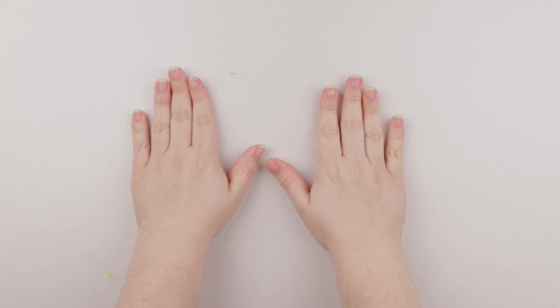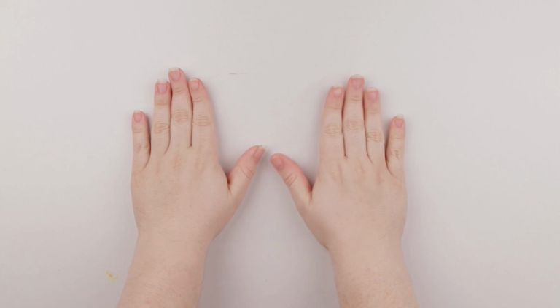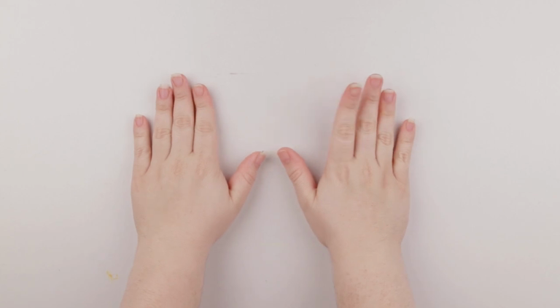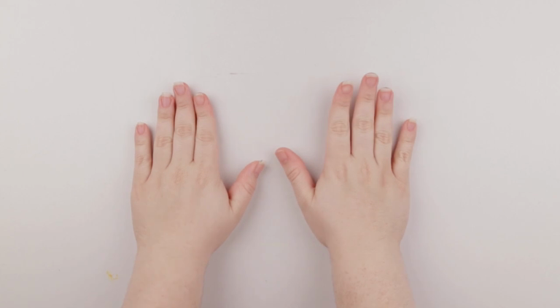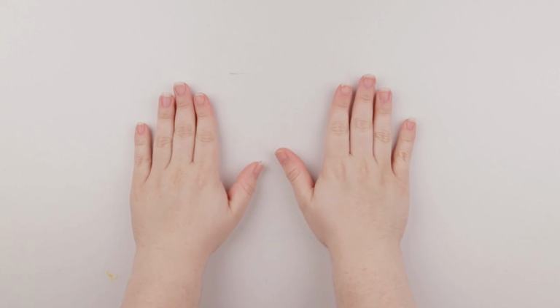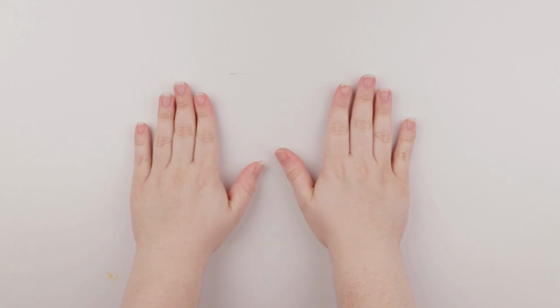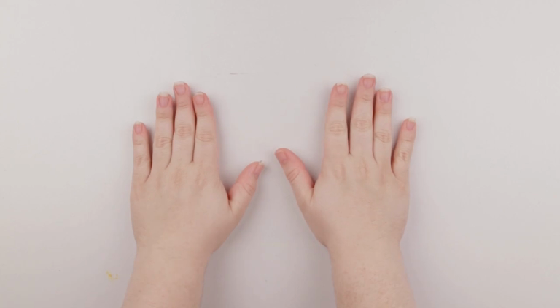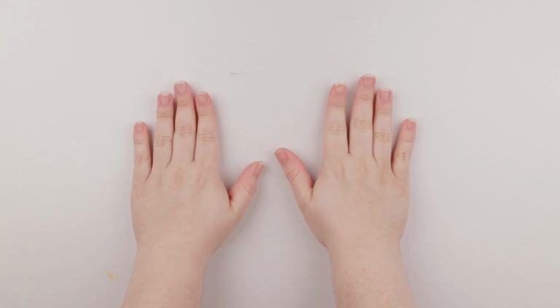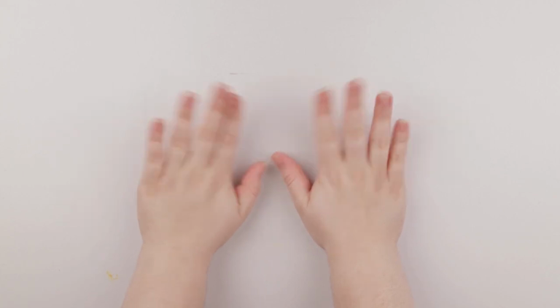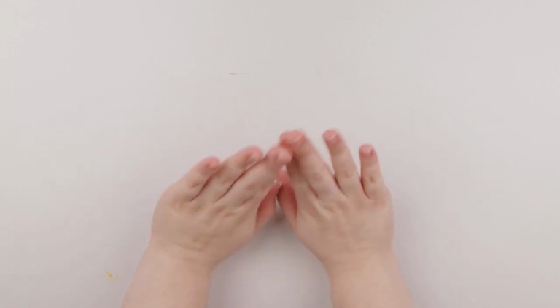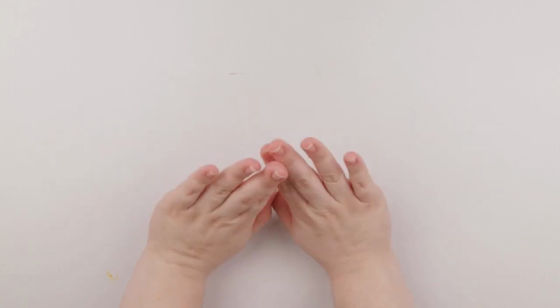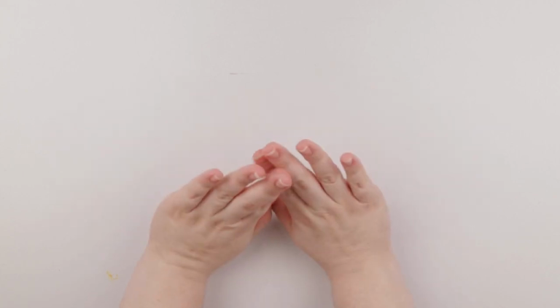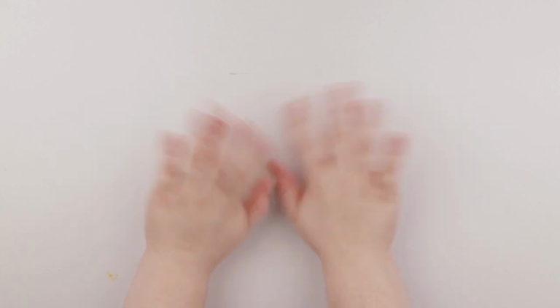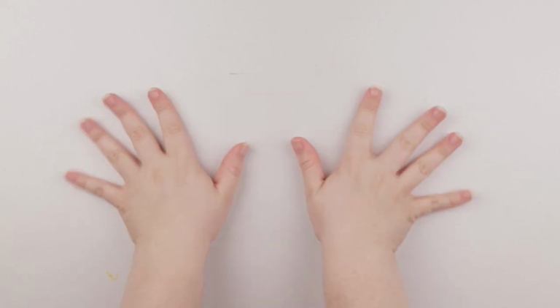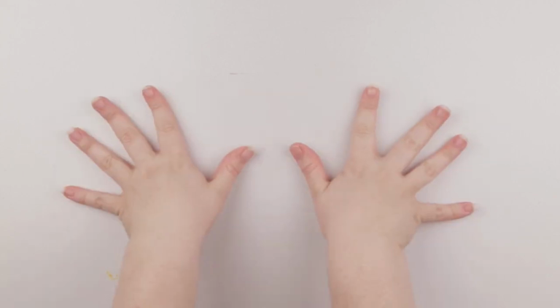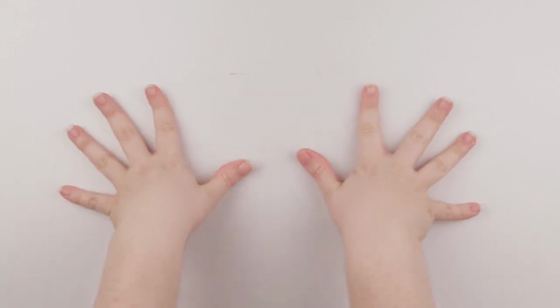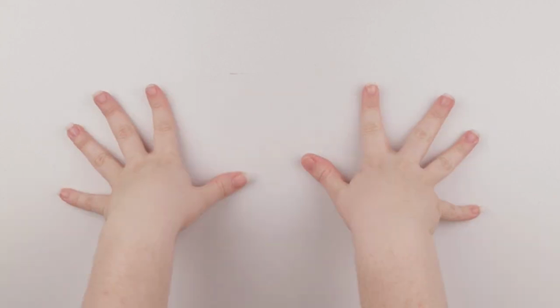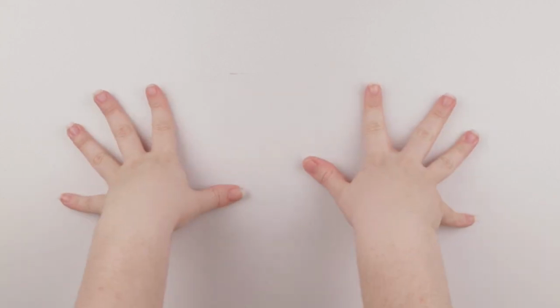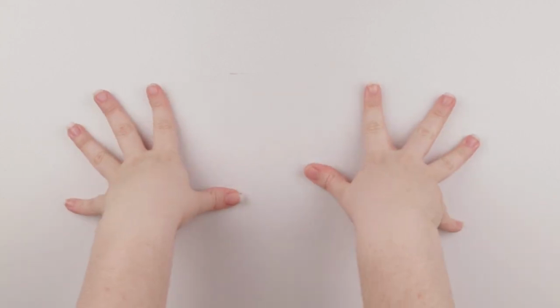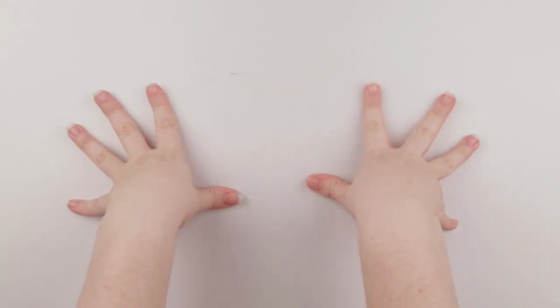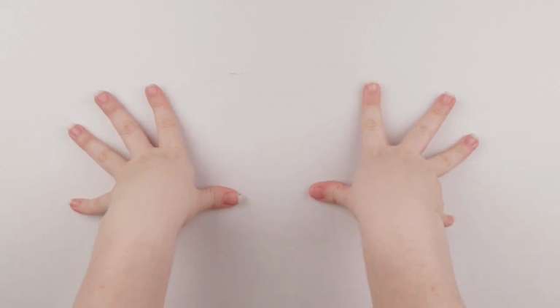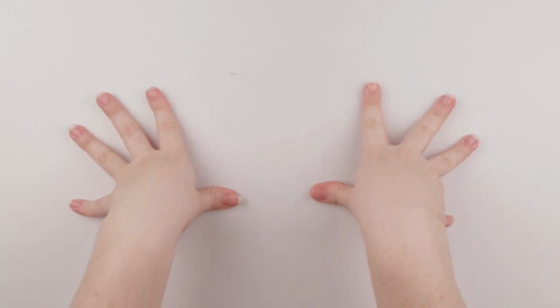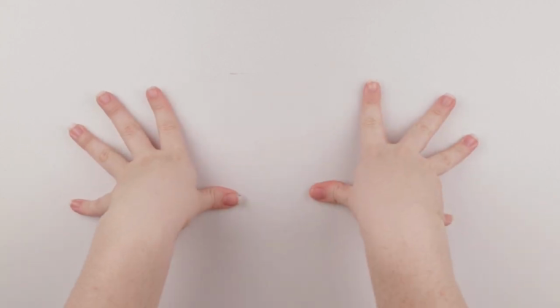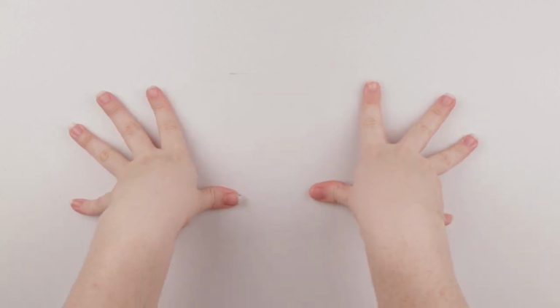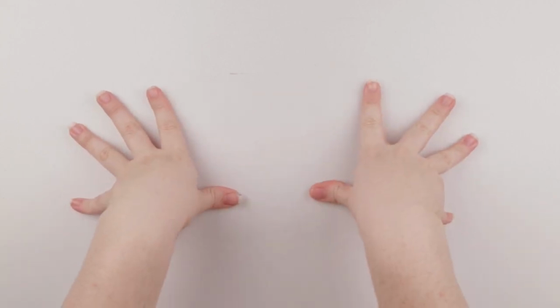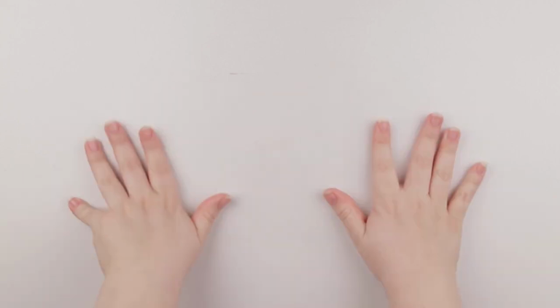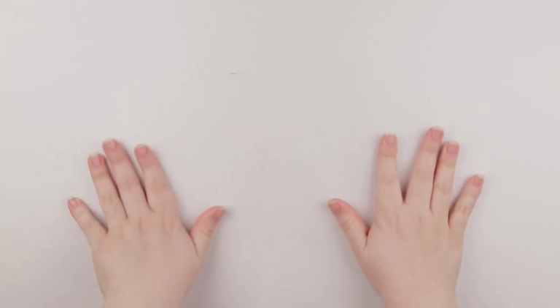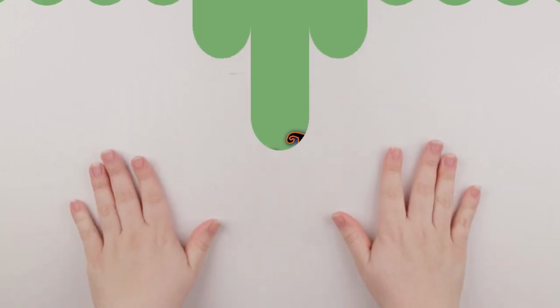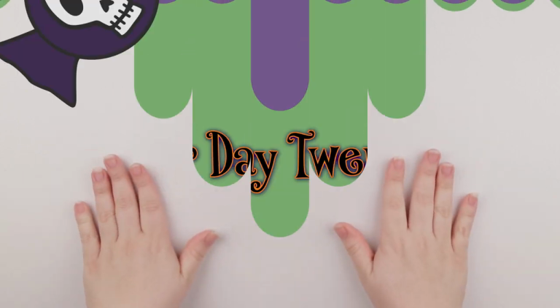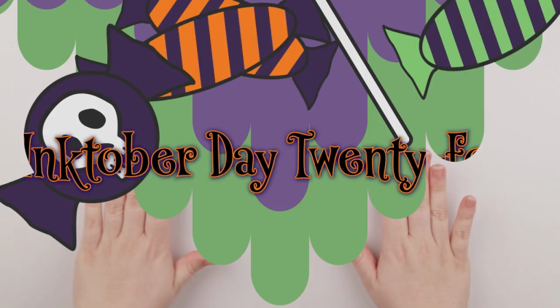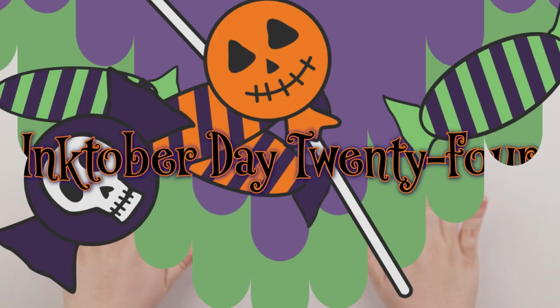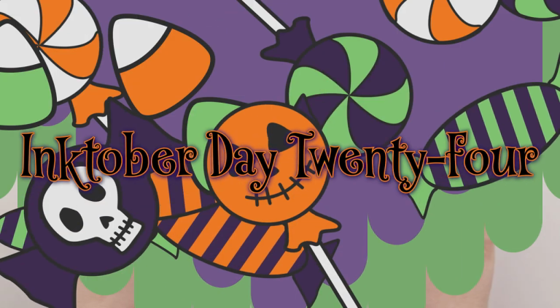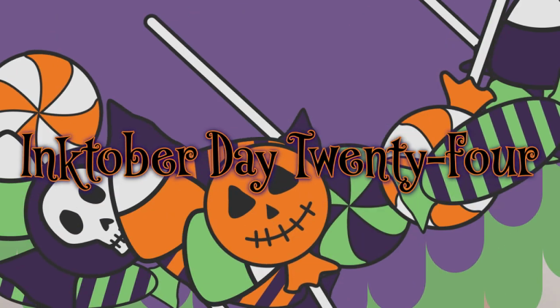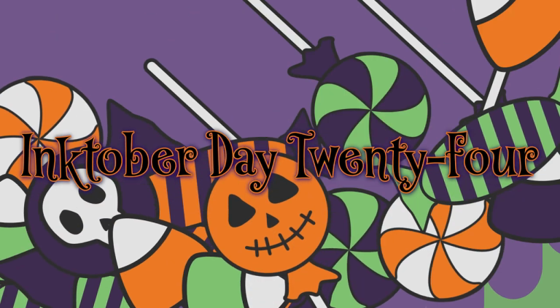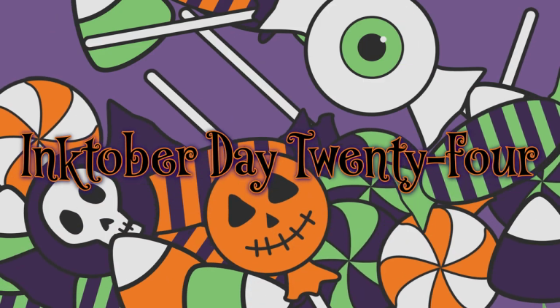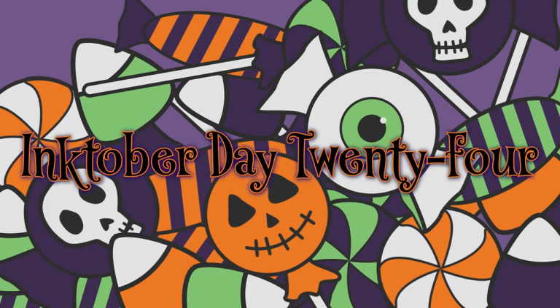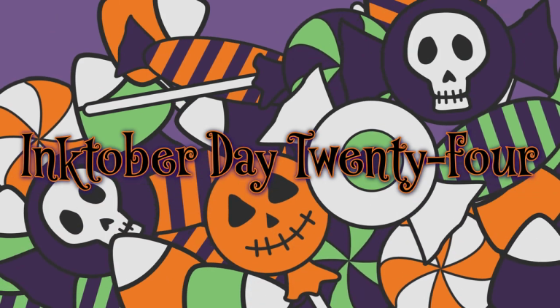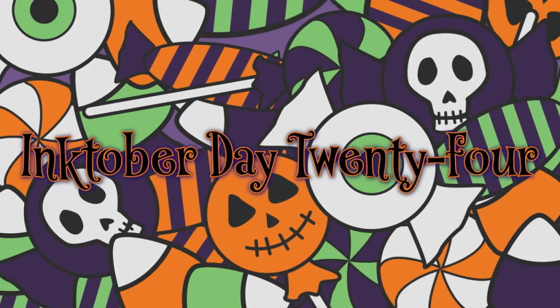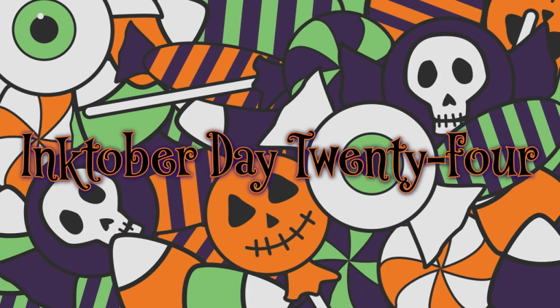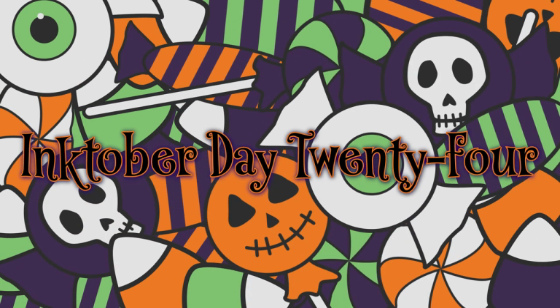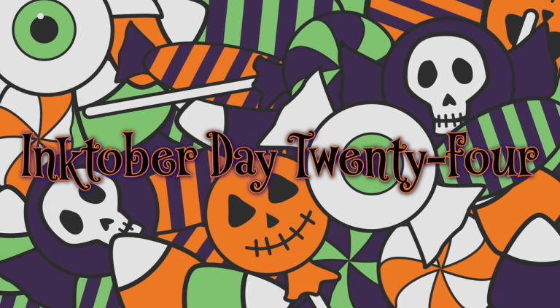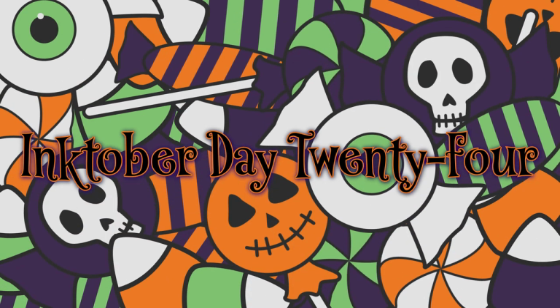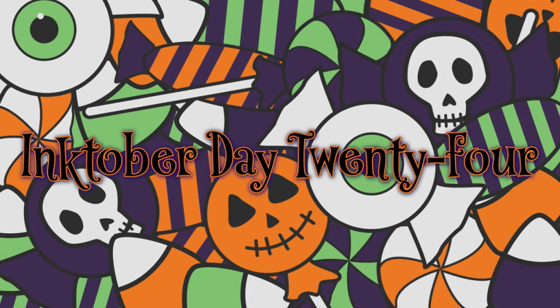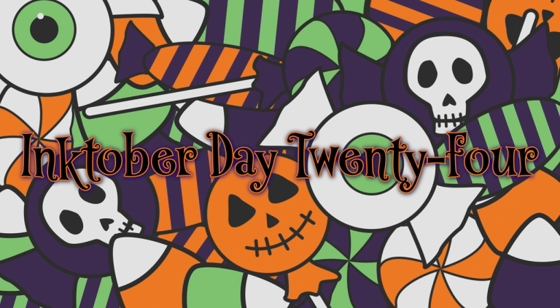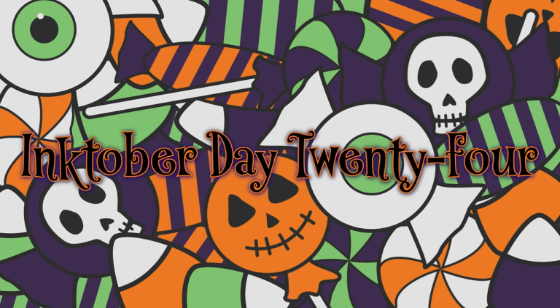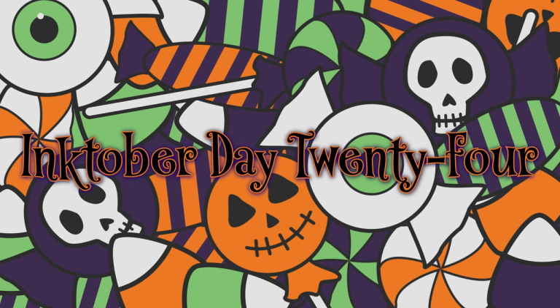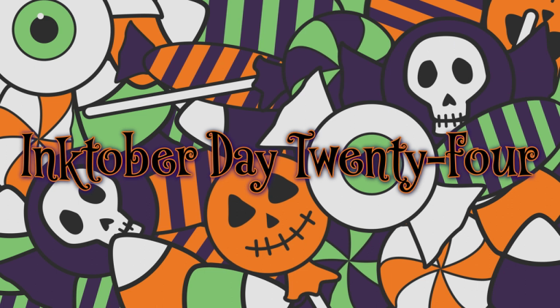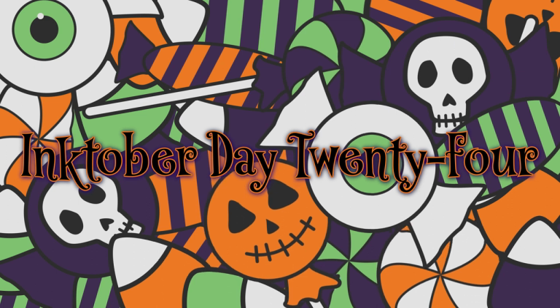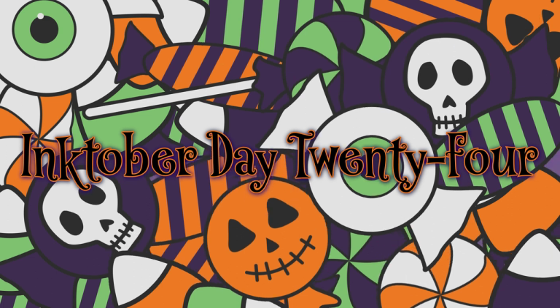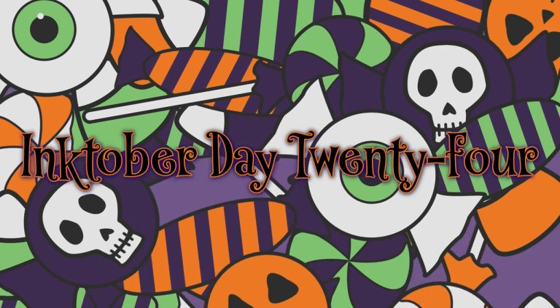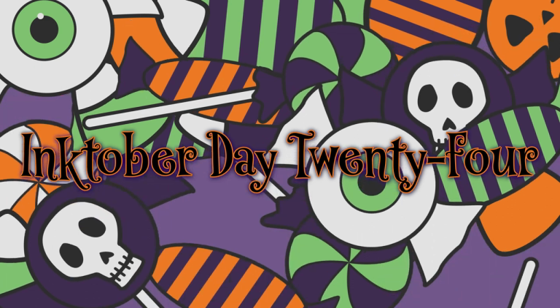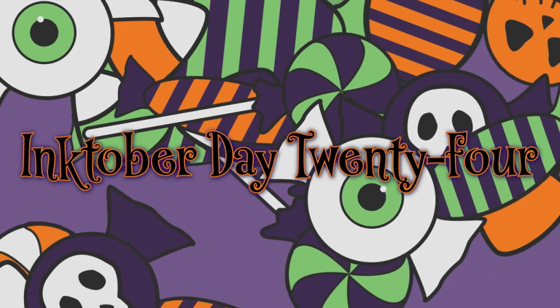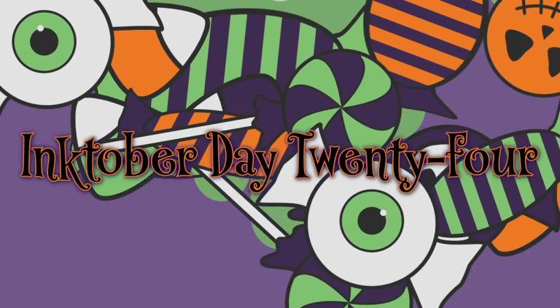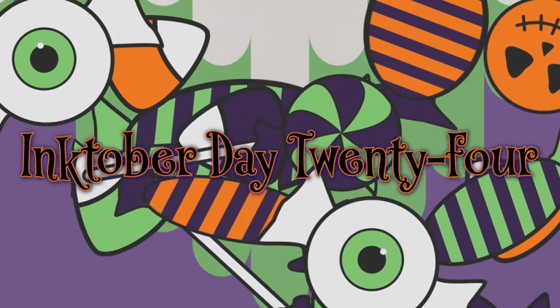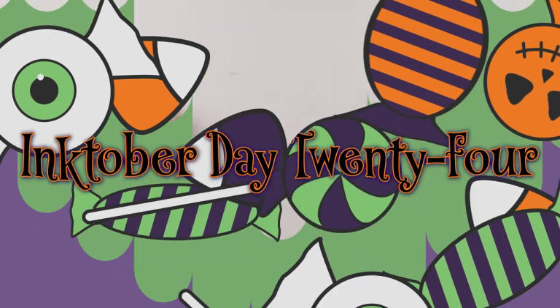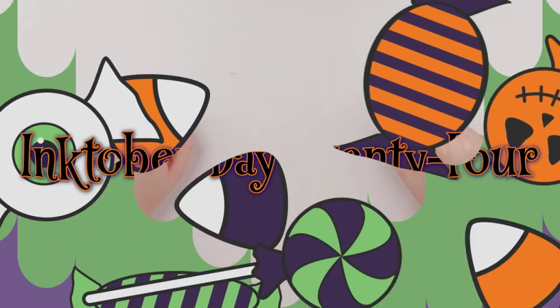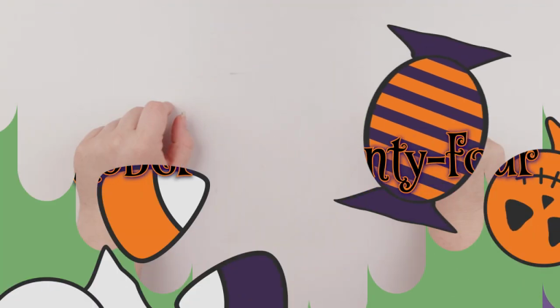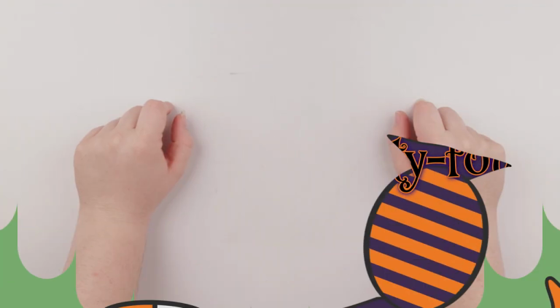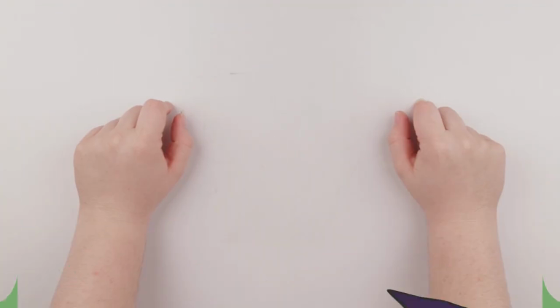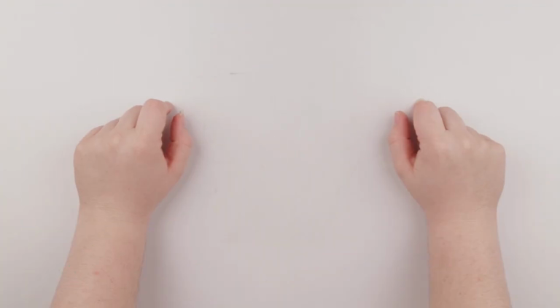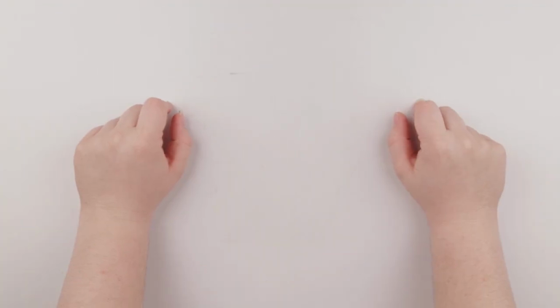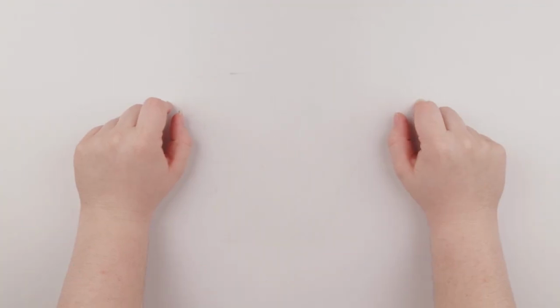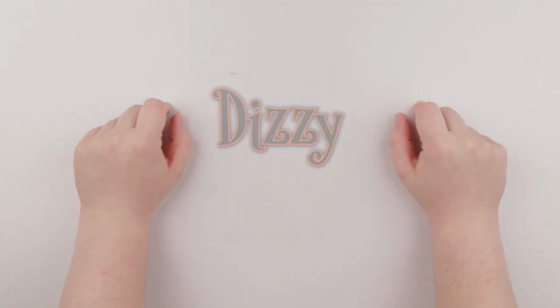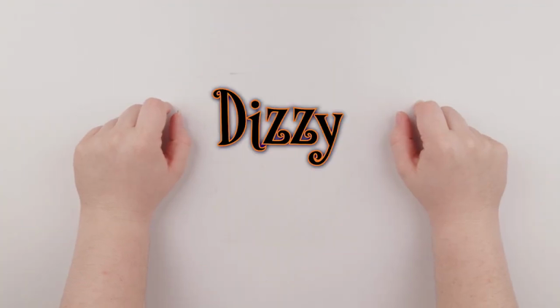Hi guys and welcome back to my channel. Today is day 24 and the word for today is dizzy.